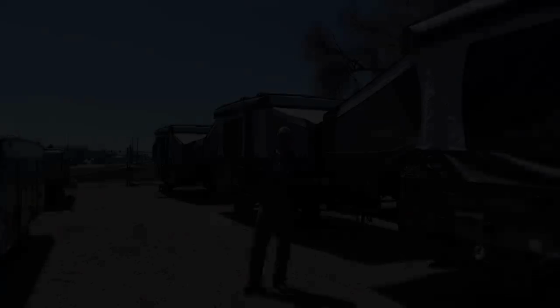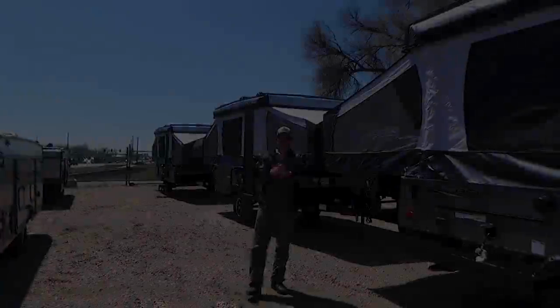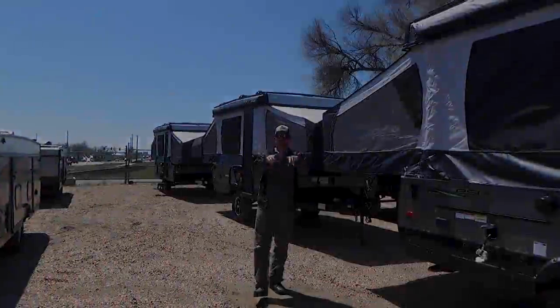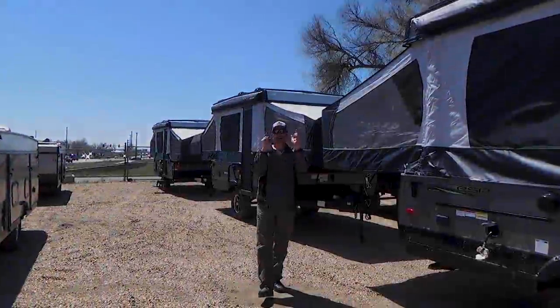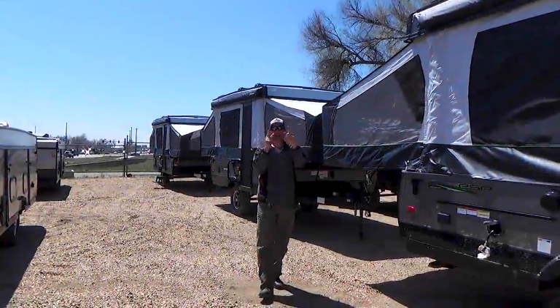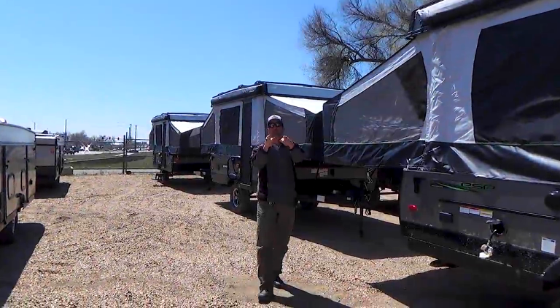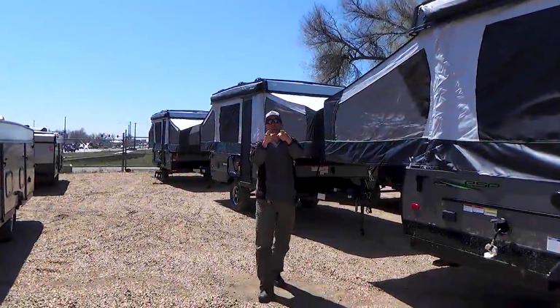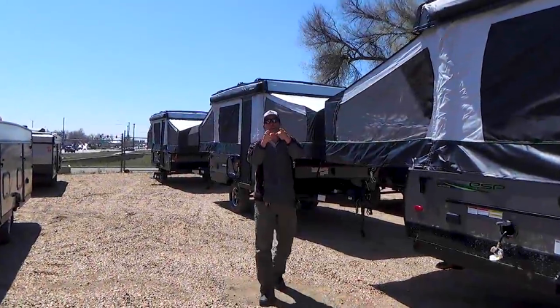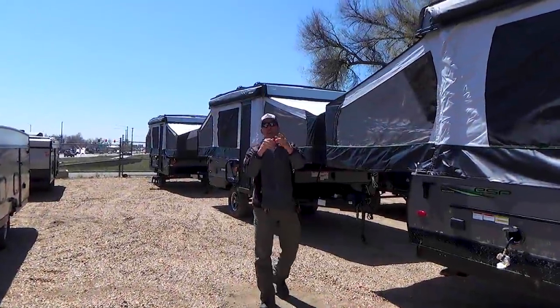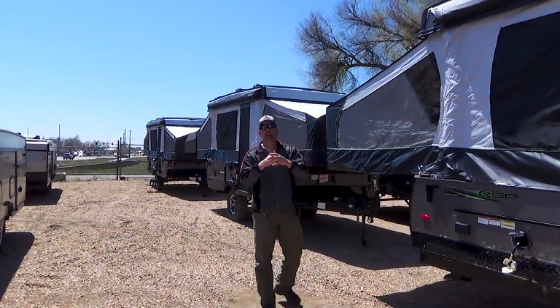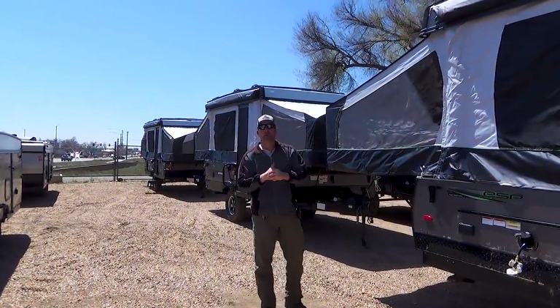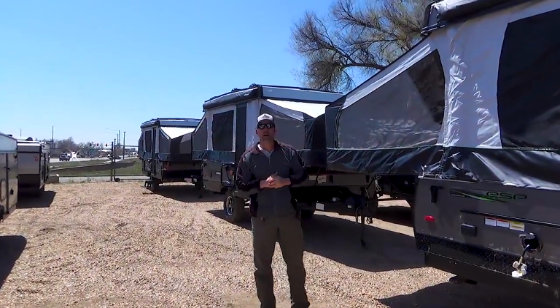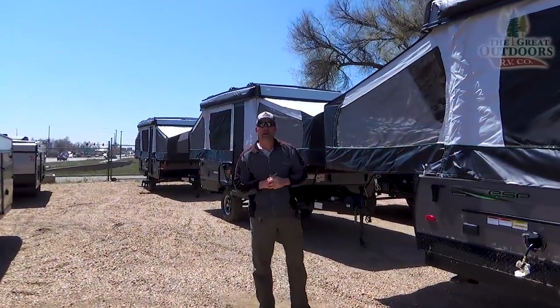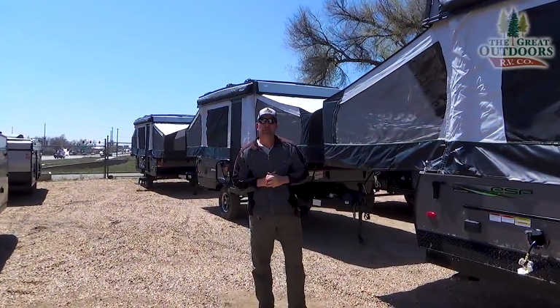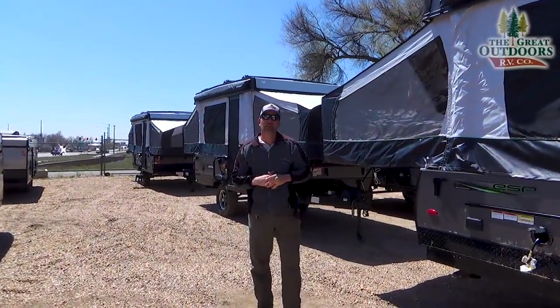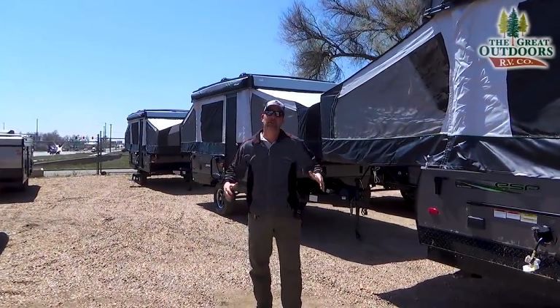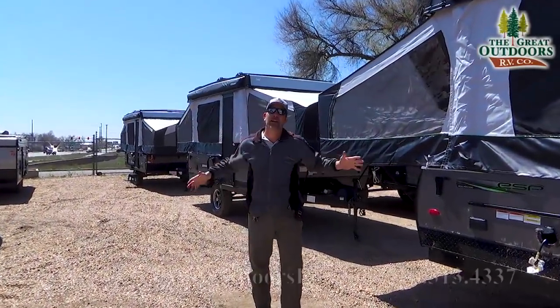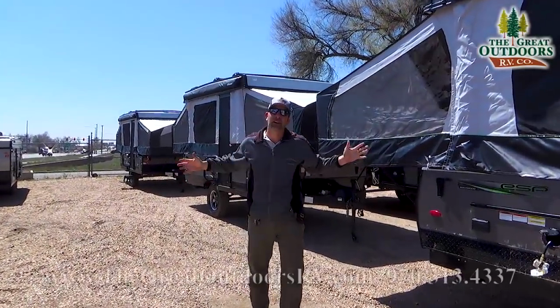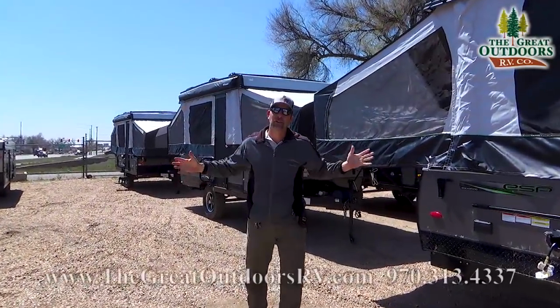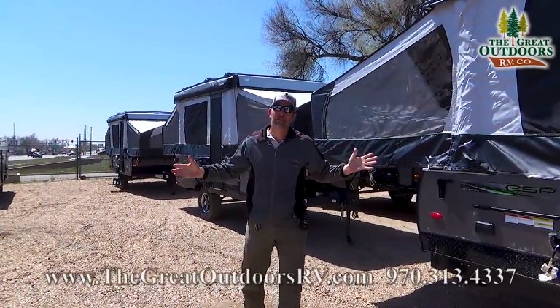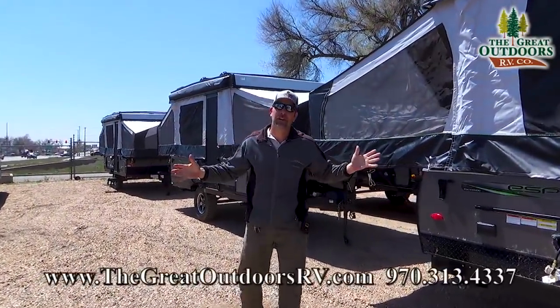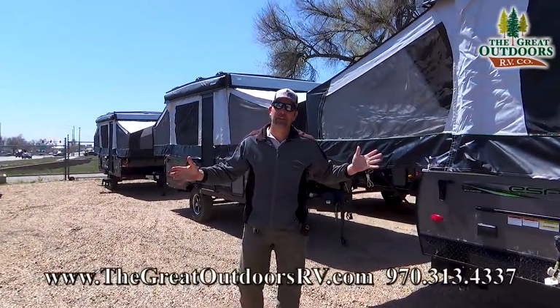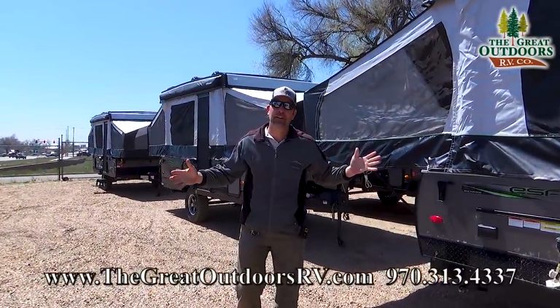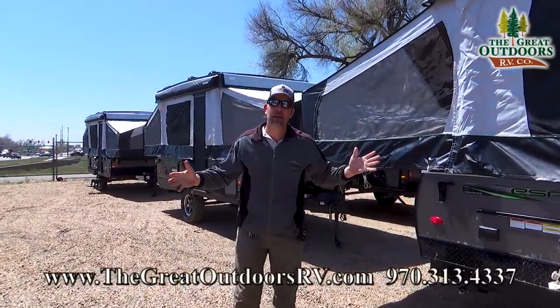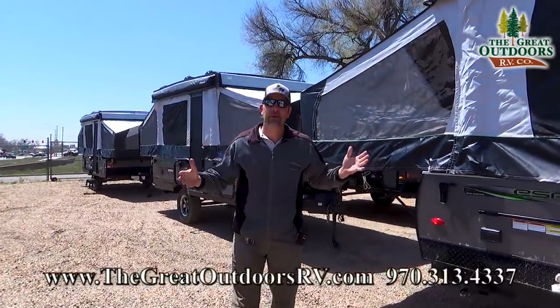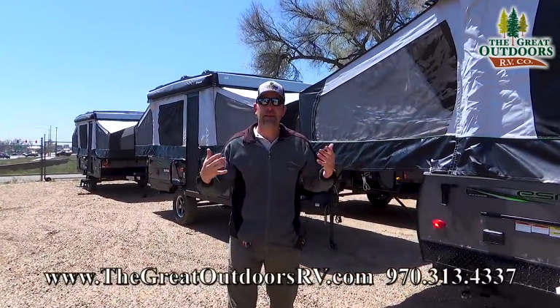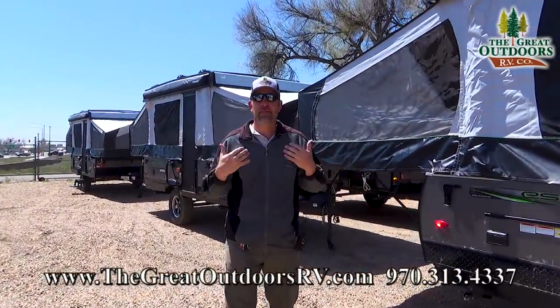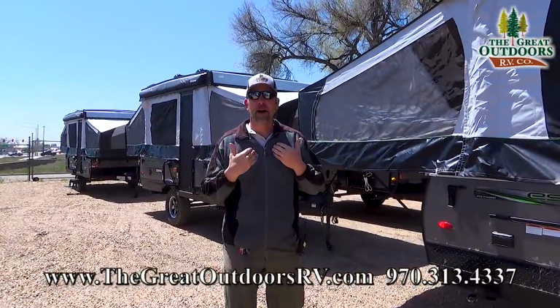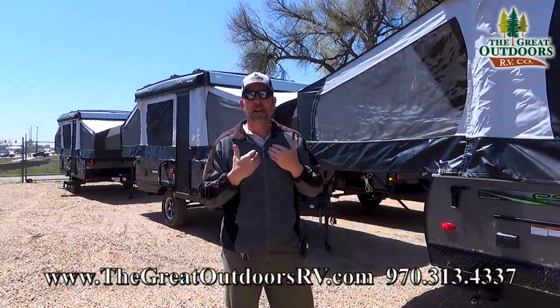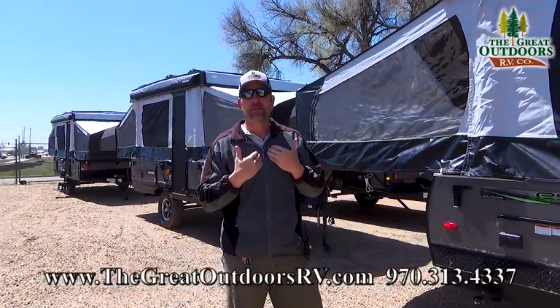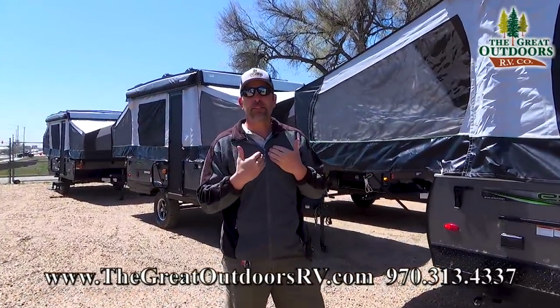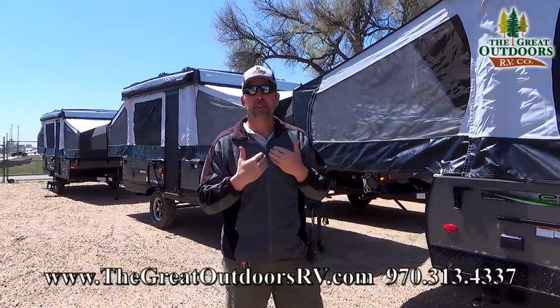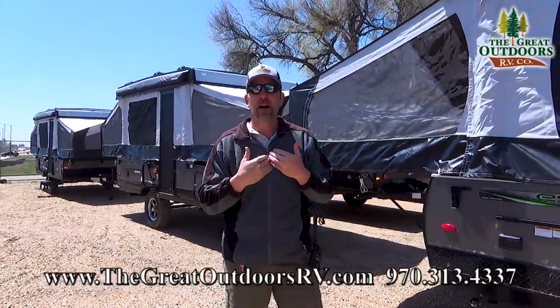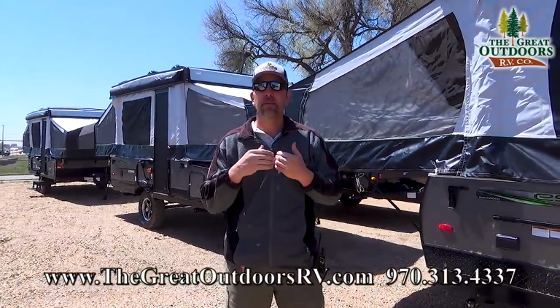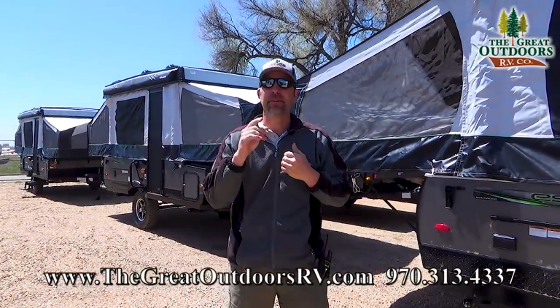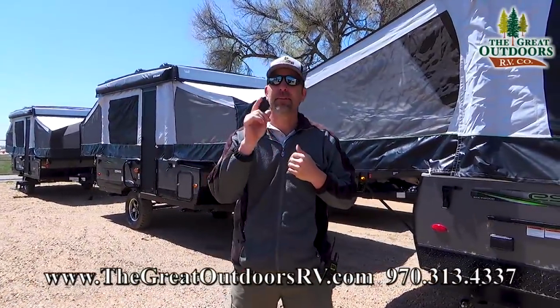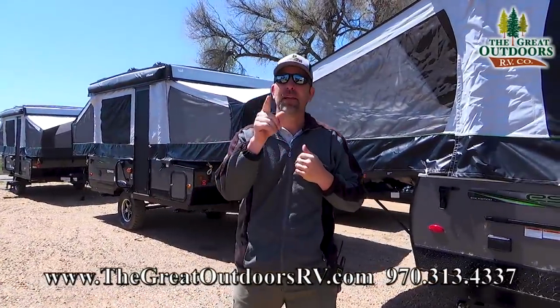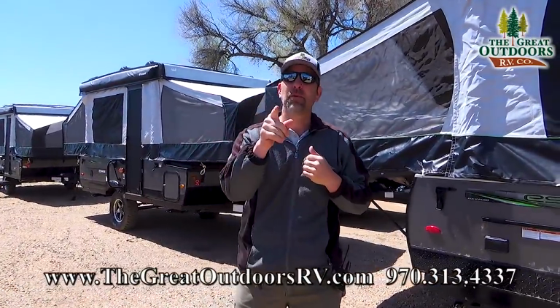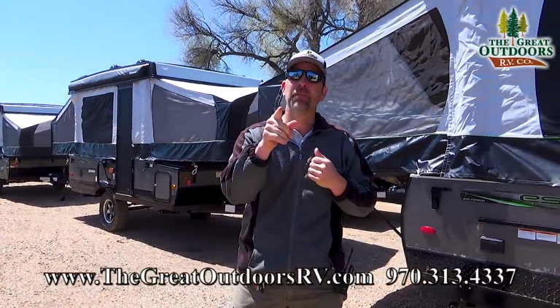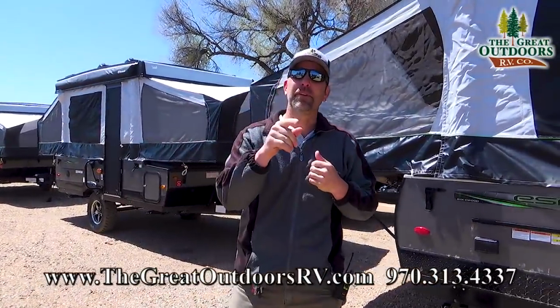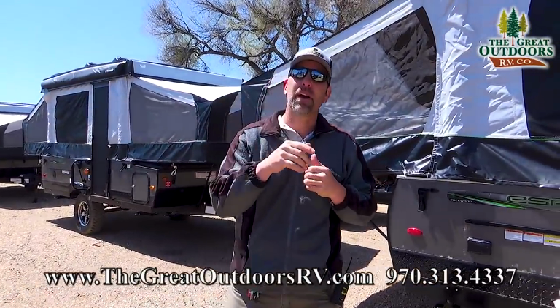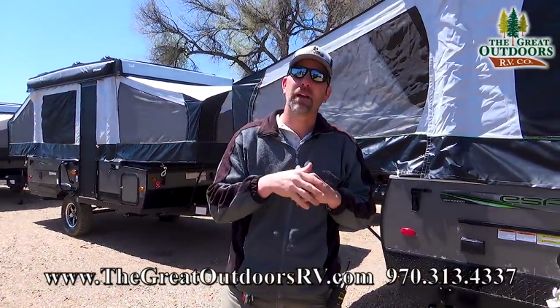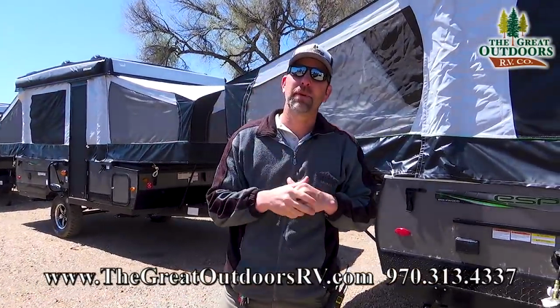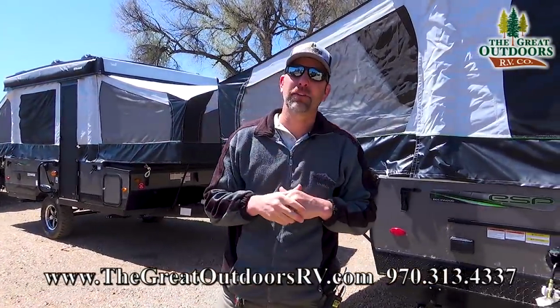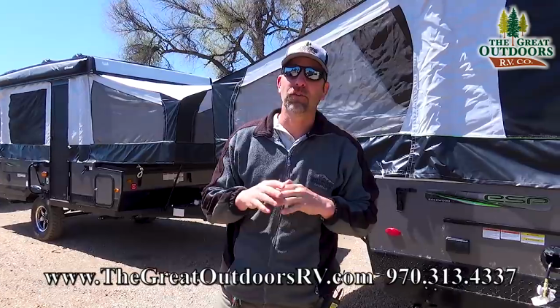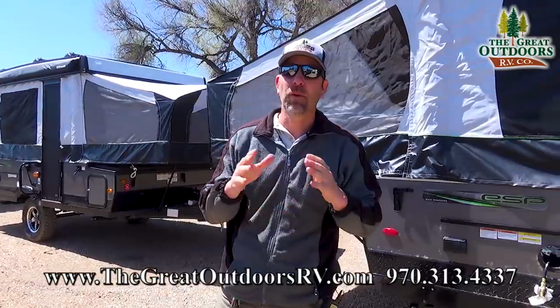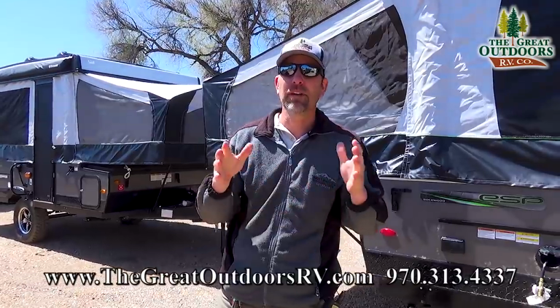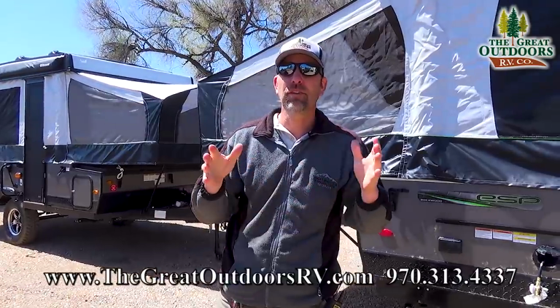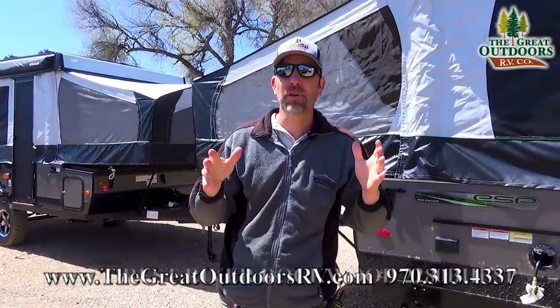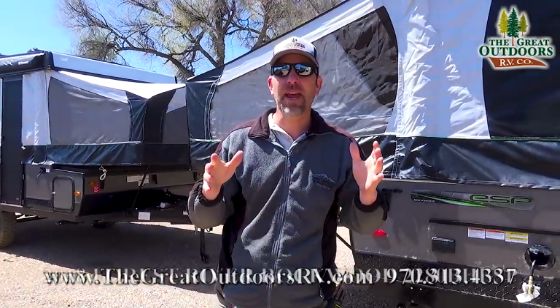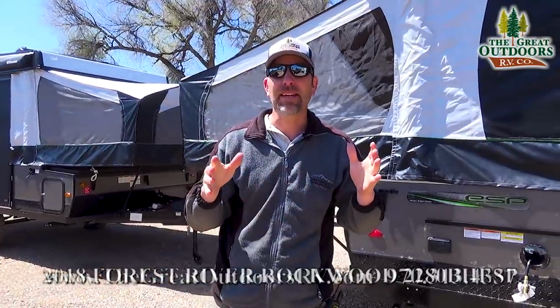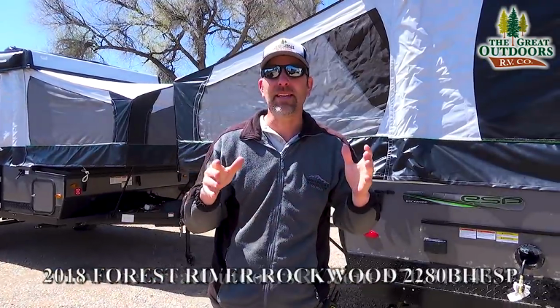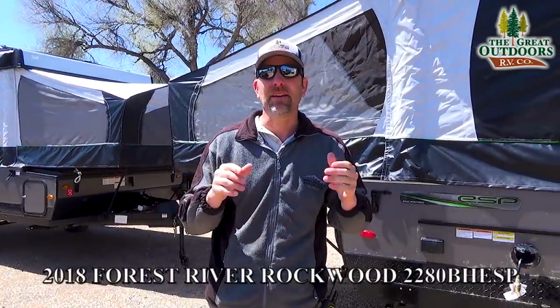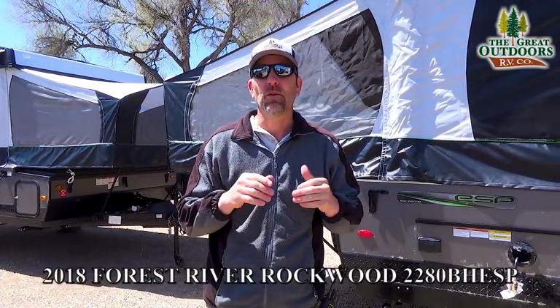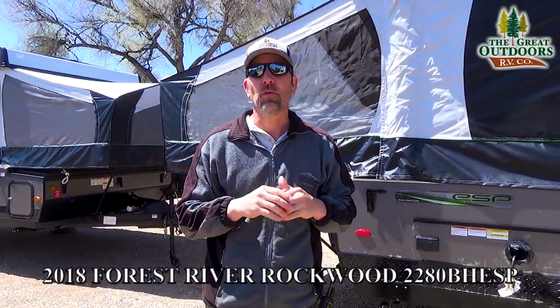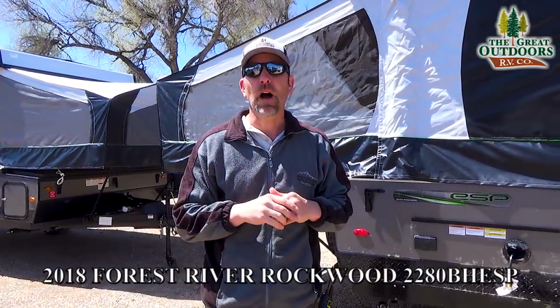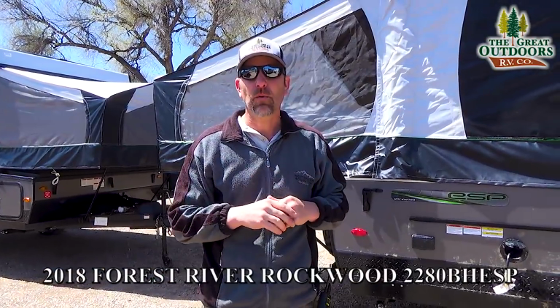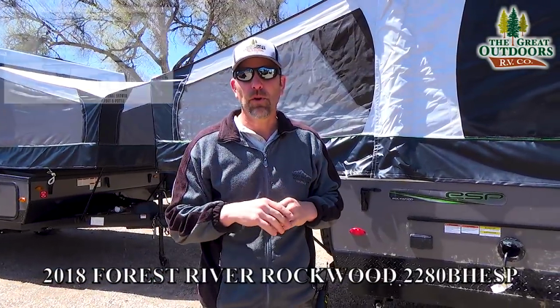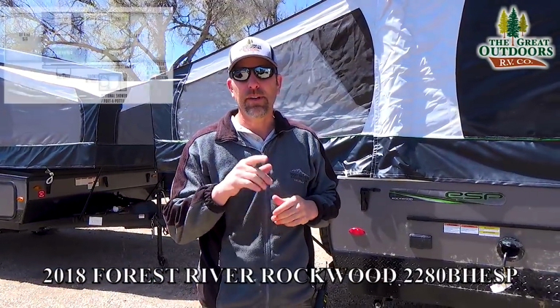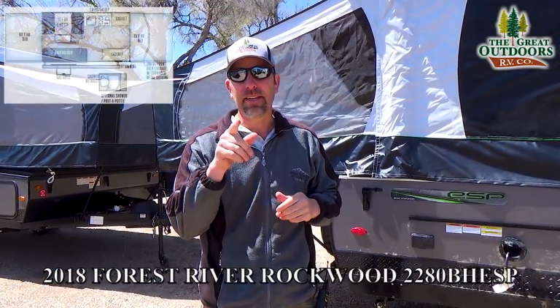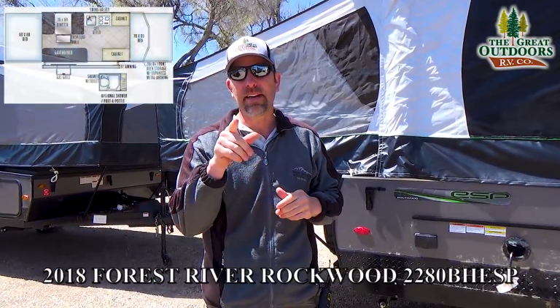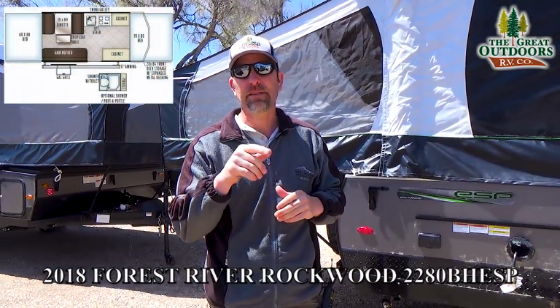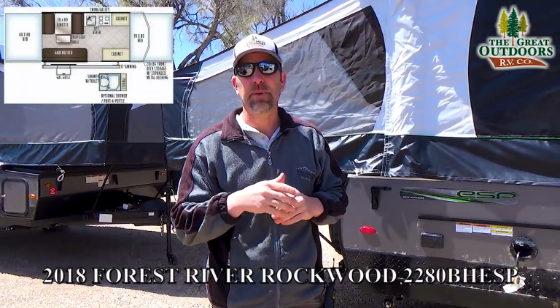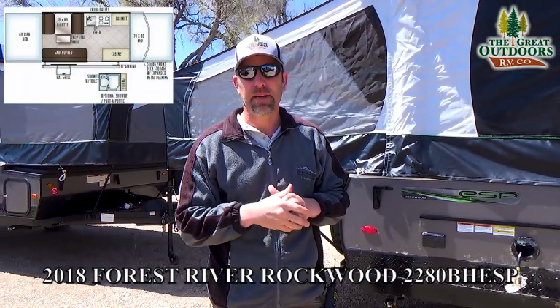Hello folks and welcome to the Great Outdoors RV Company. My name is Tom and today we're going to be talking about the 2280 Rockwood ESP.